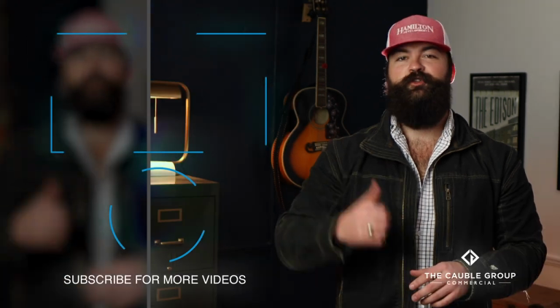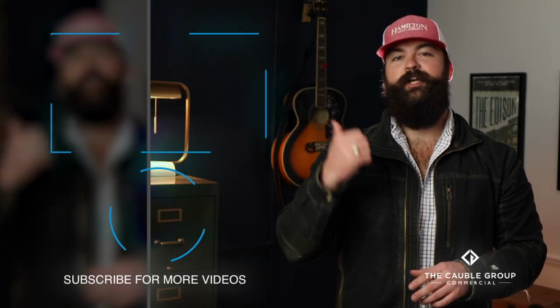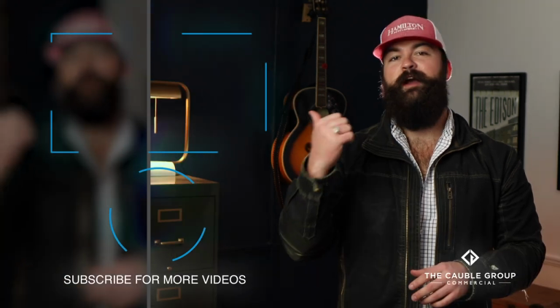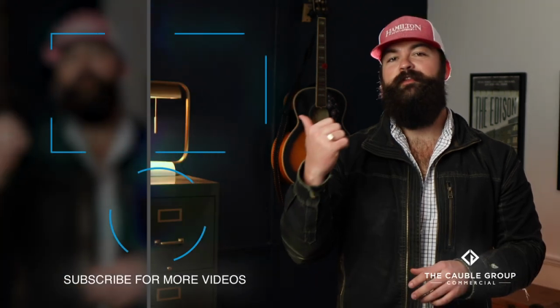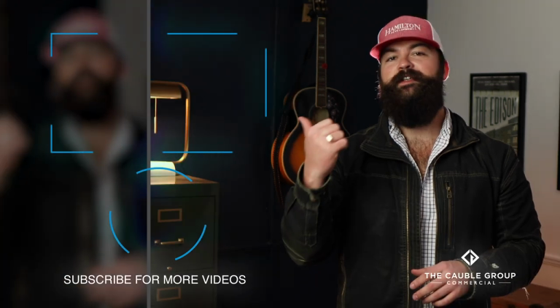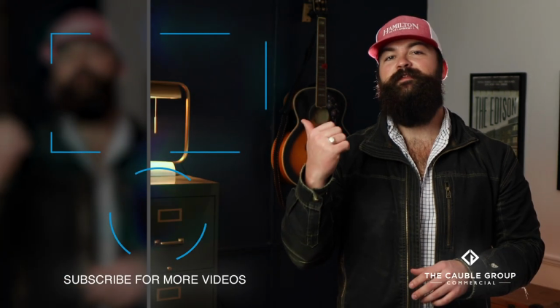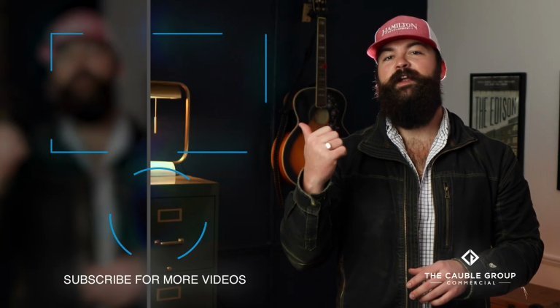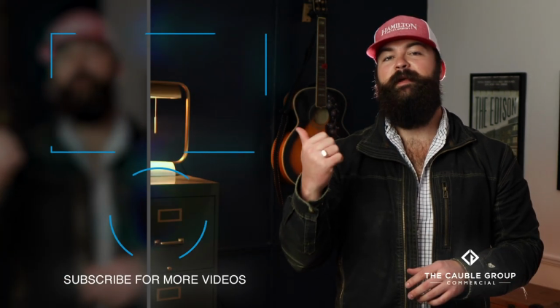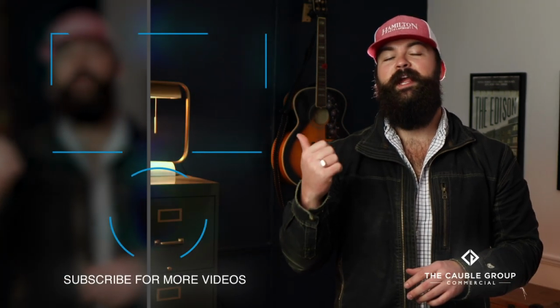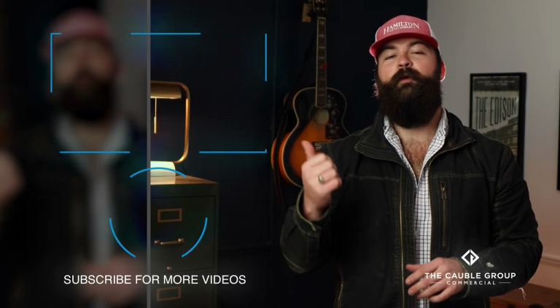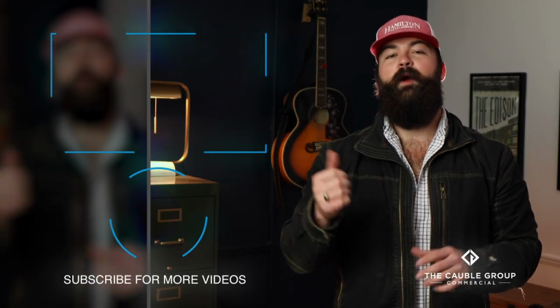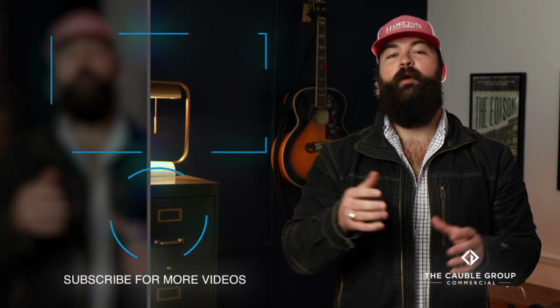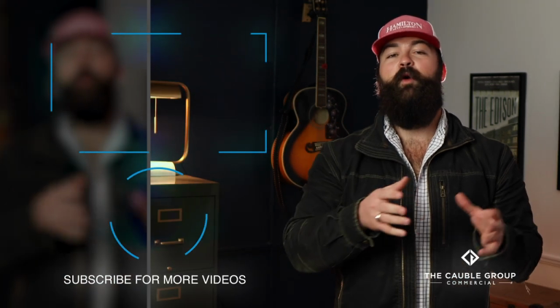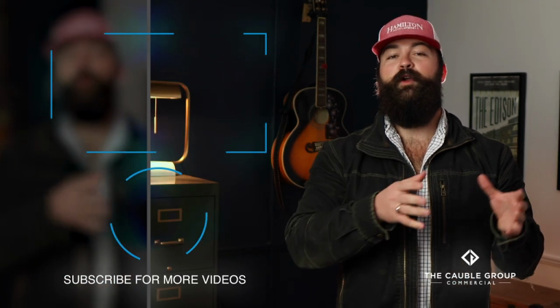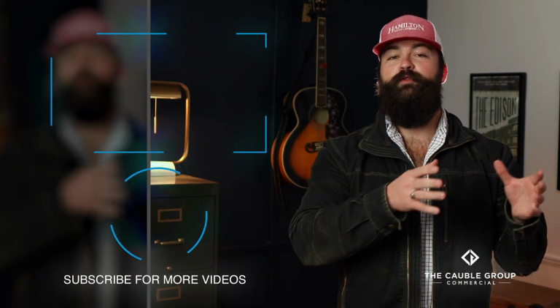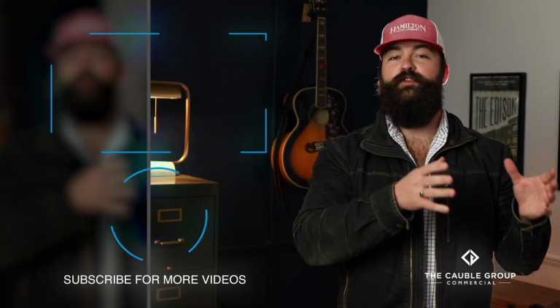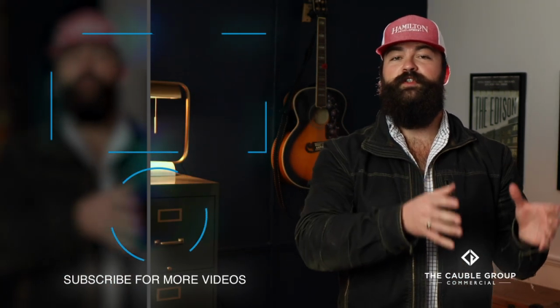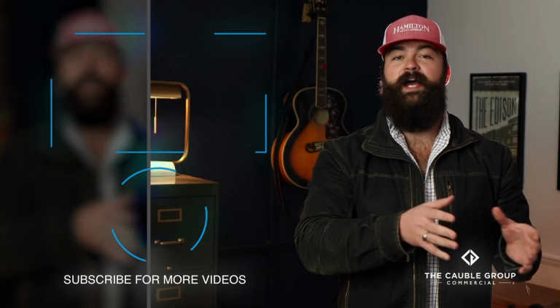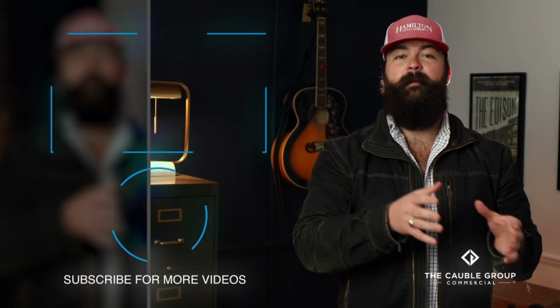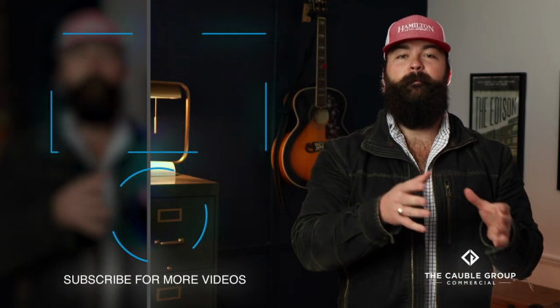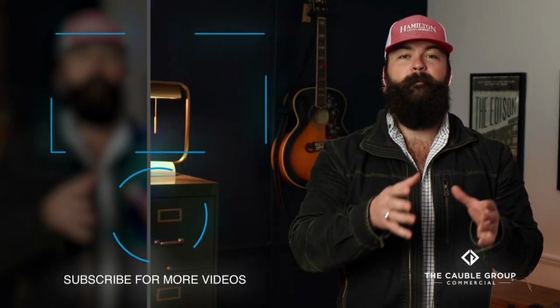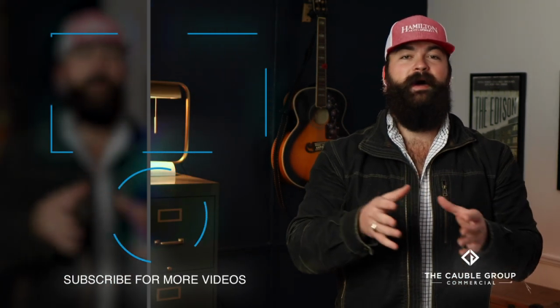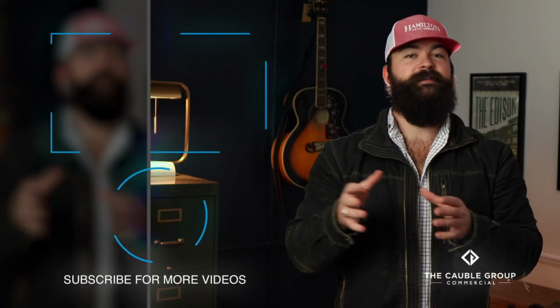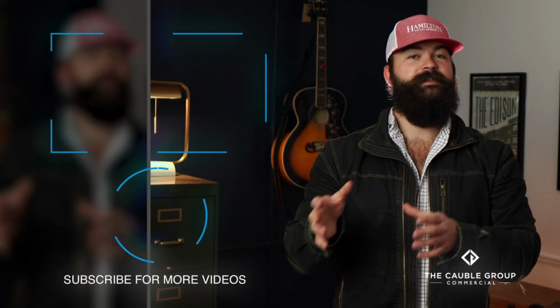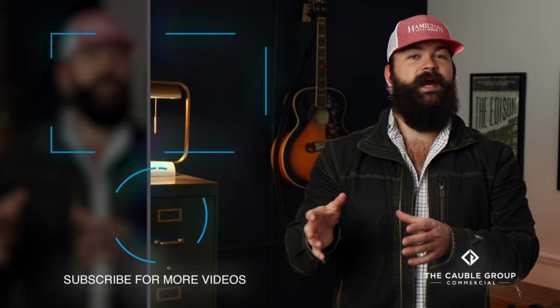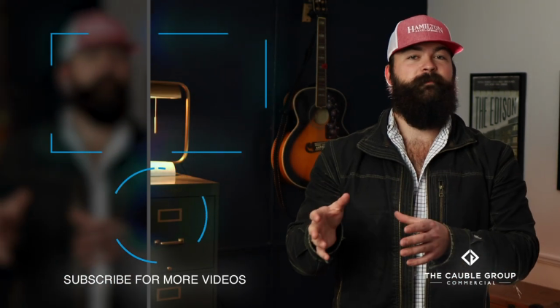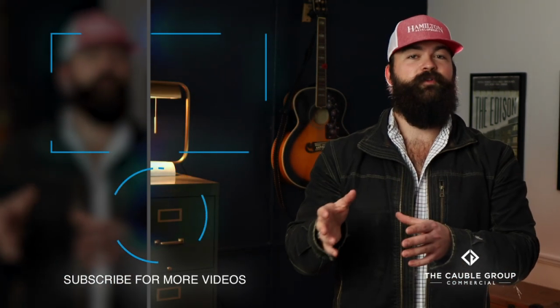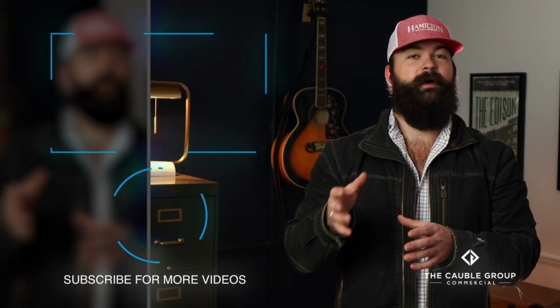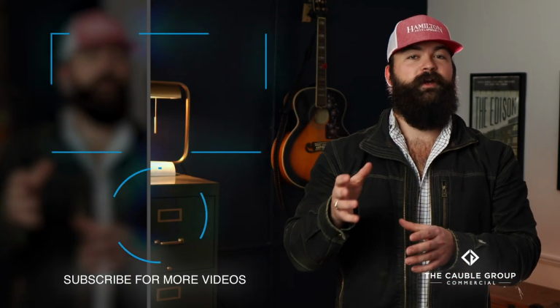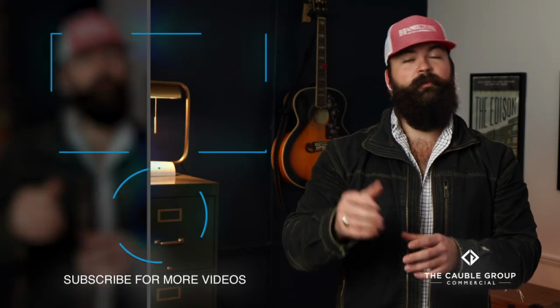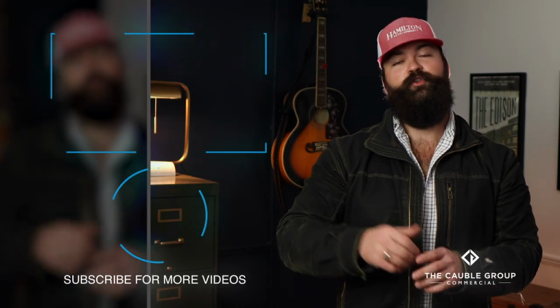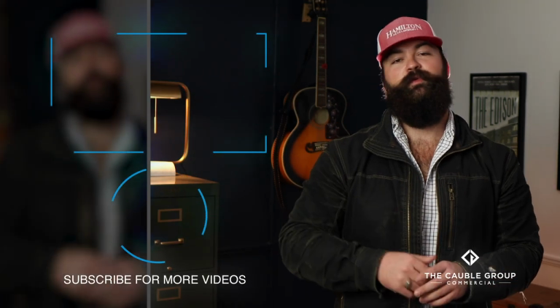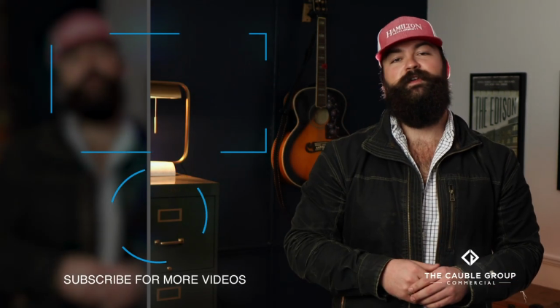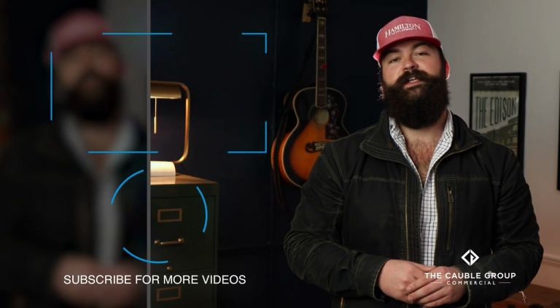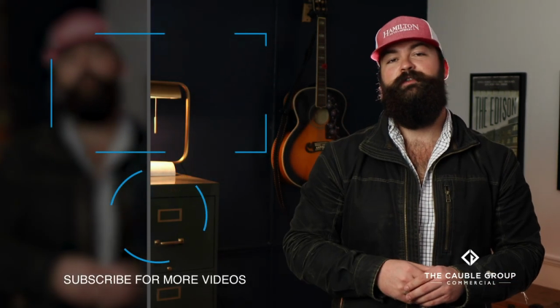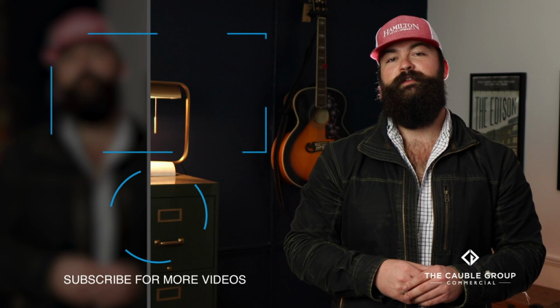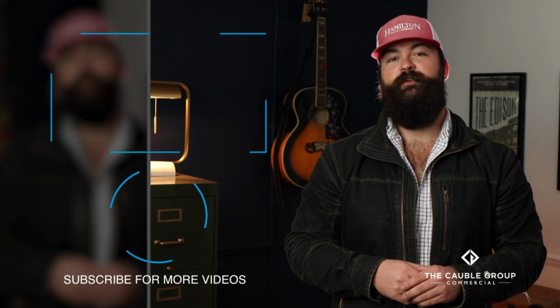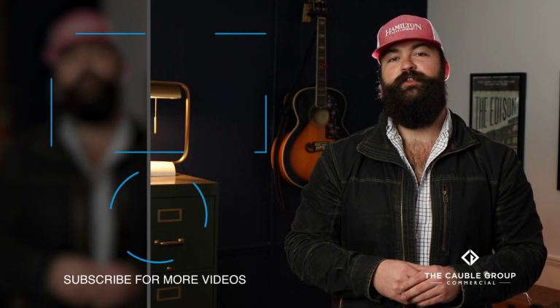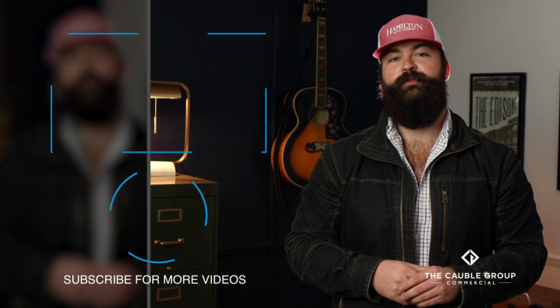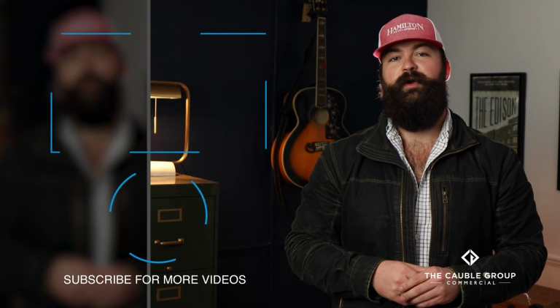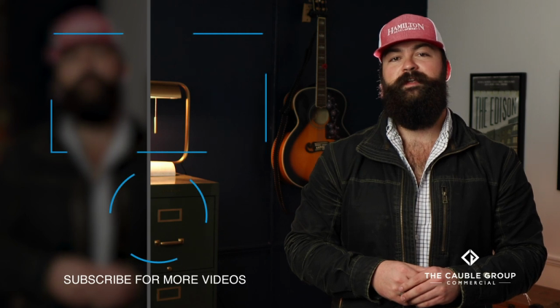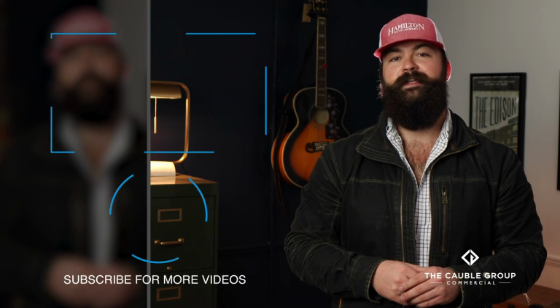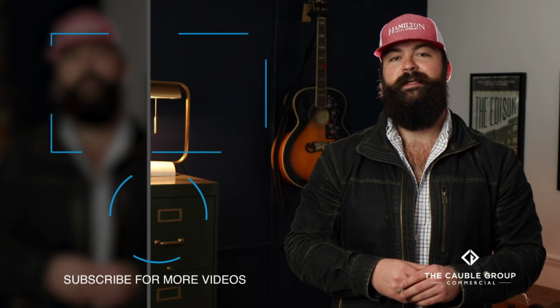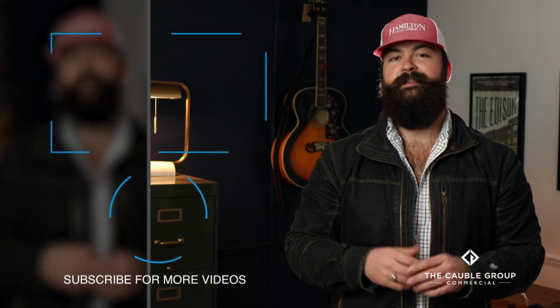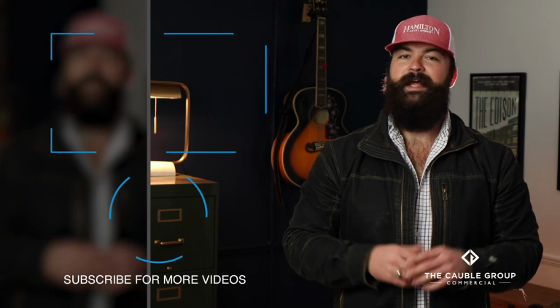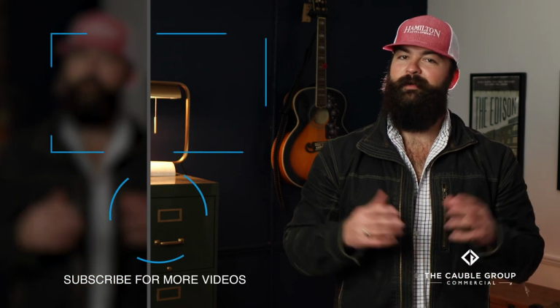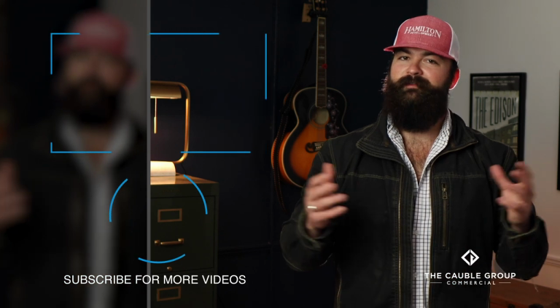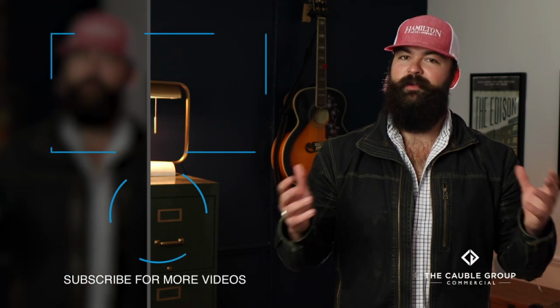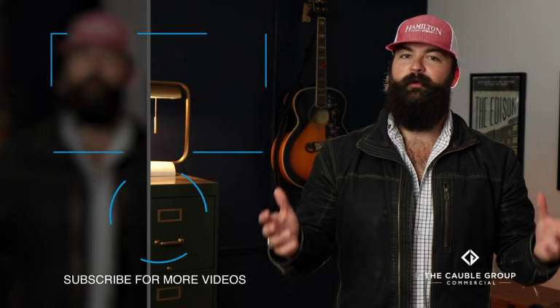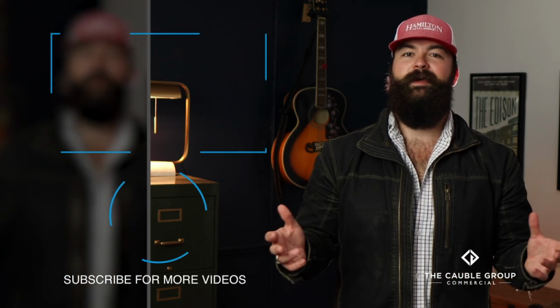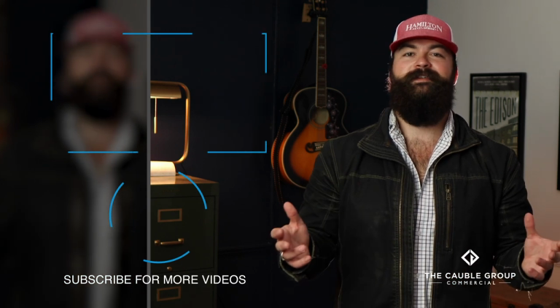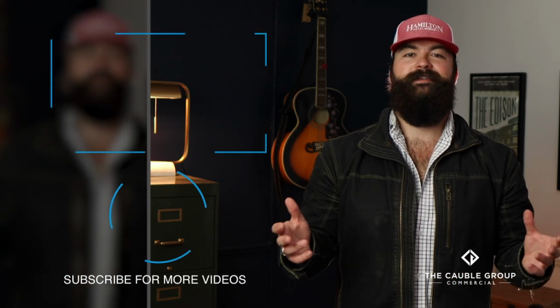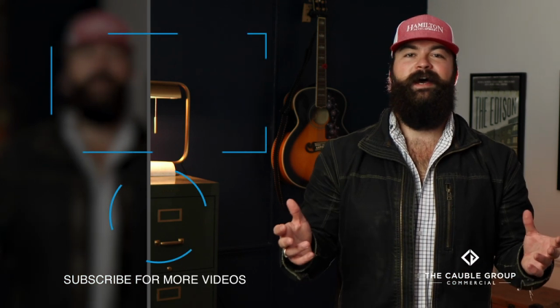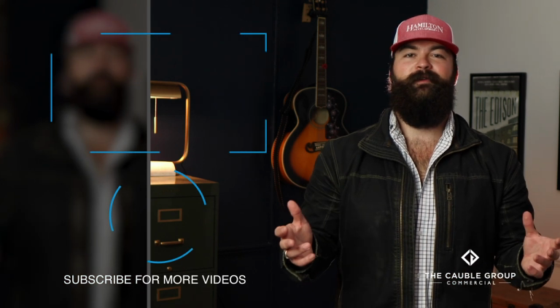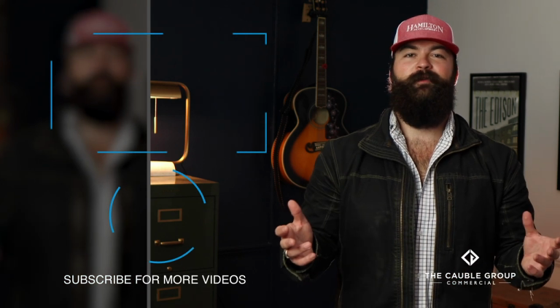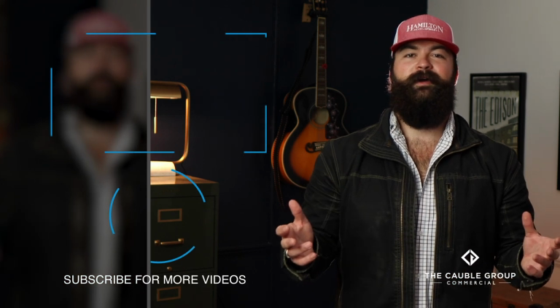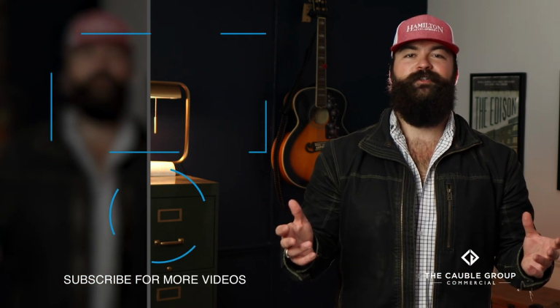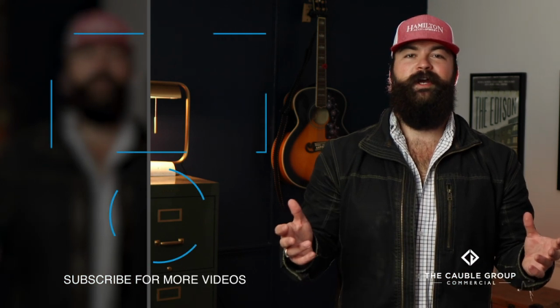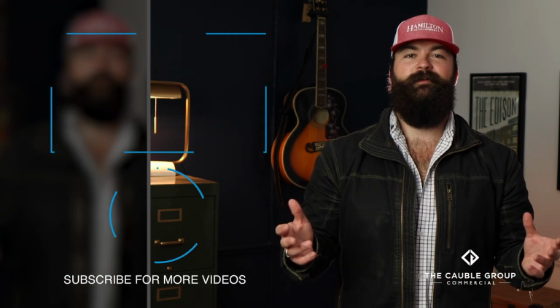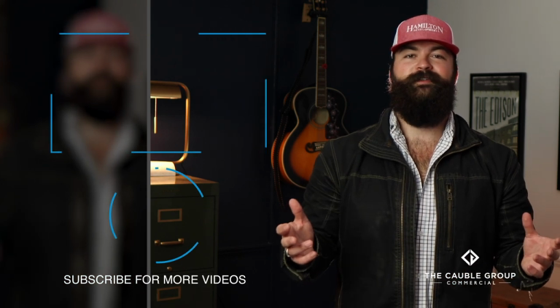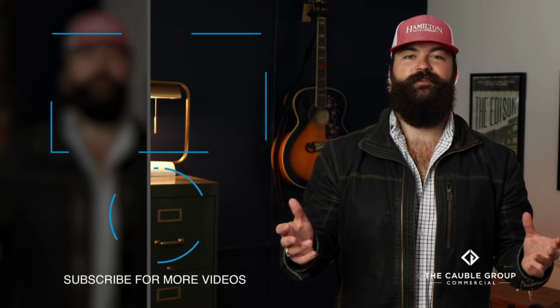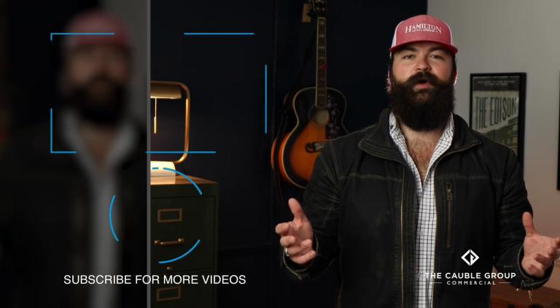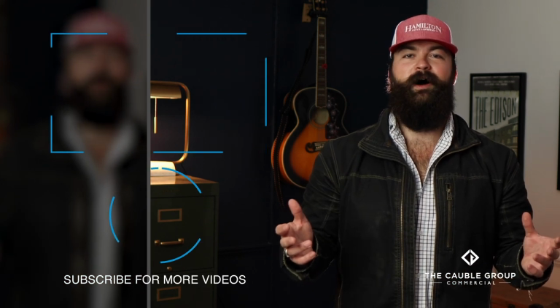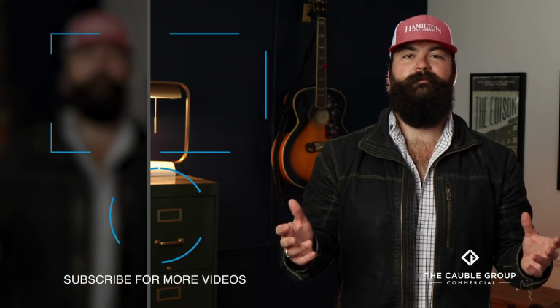Check out this video here where I walk you step by step through my commercial real estate due diligence process, and I'll give you a link to download my checklist as well.